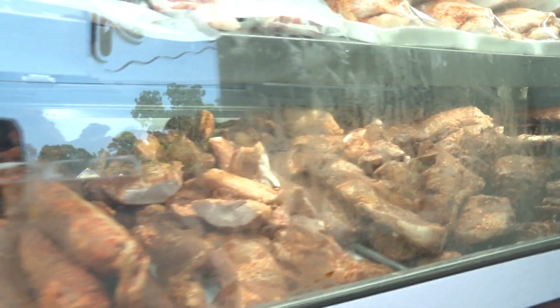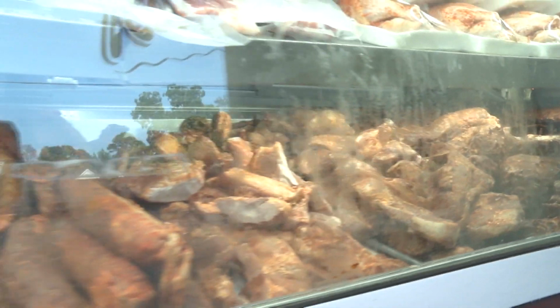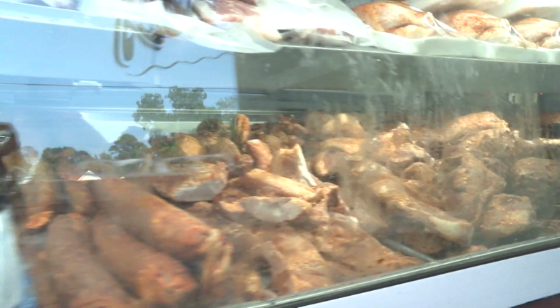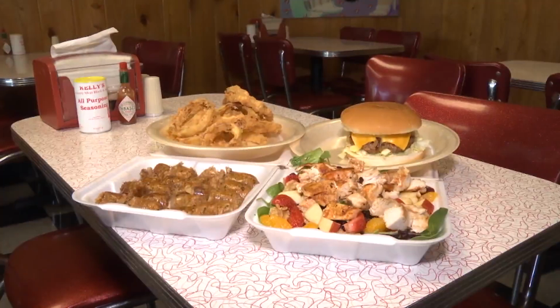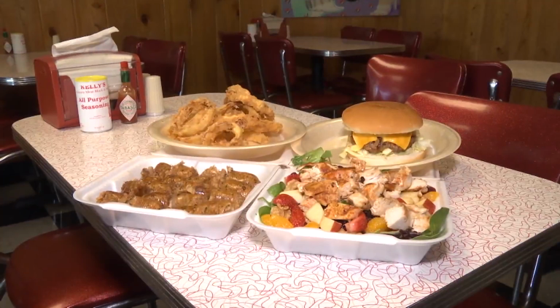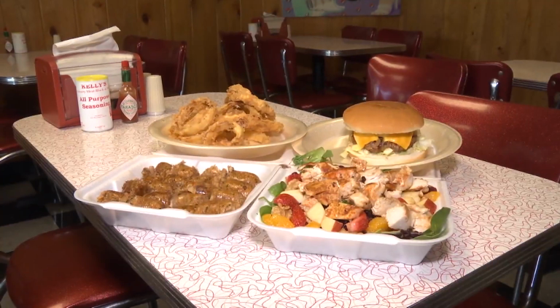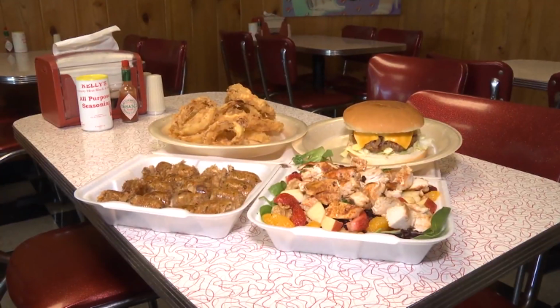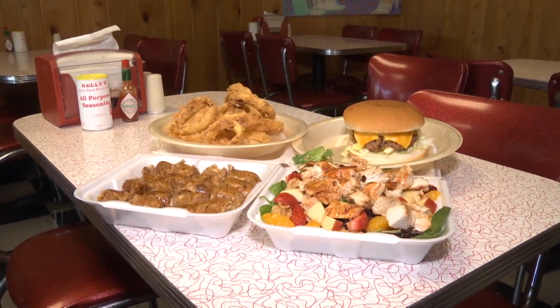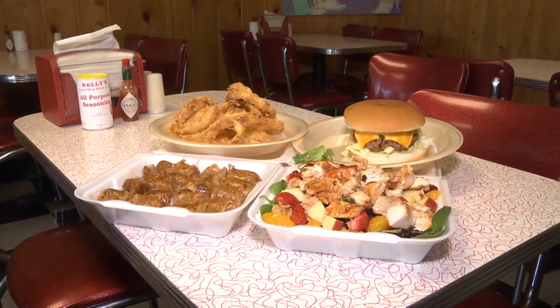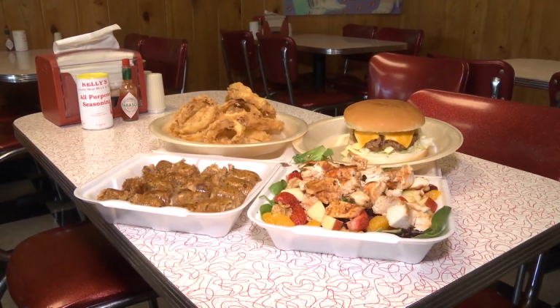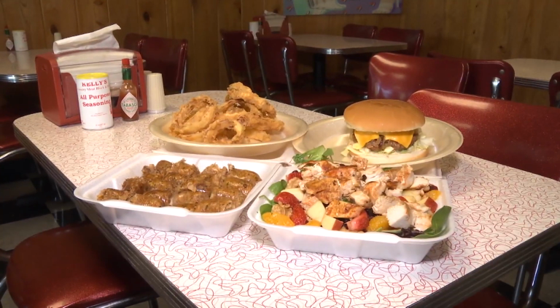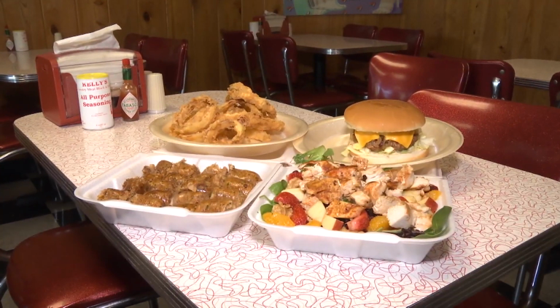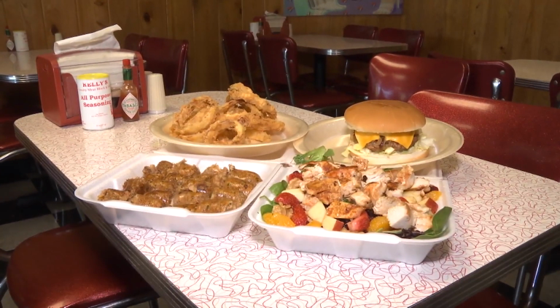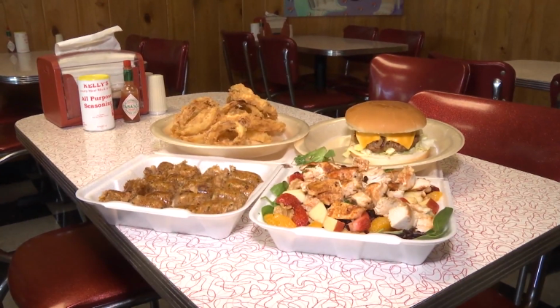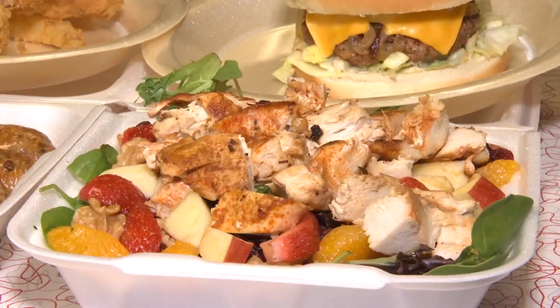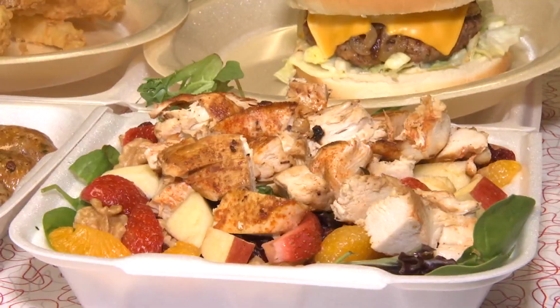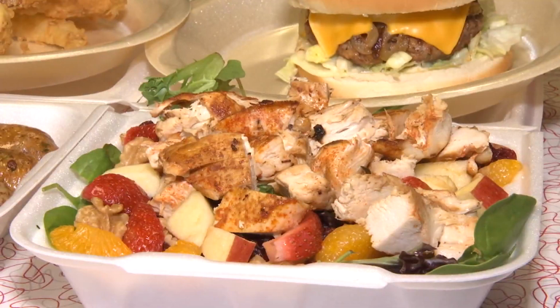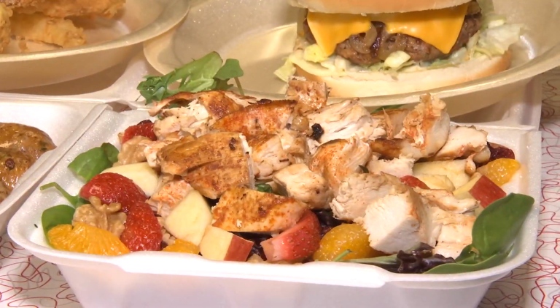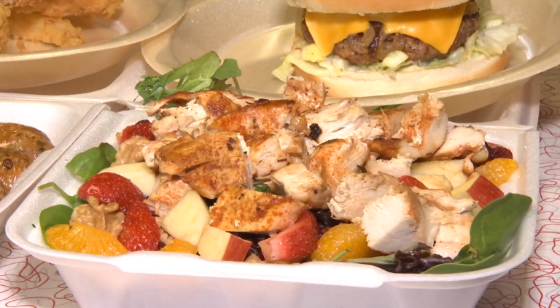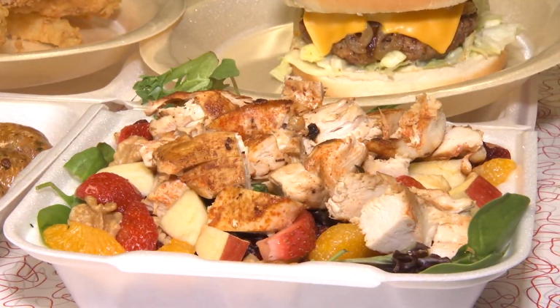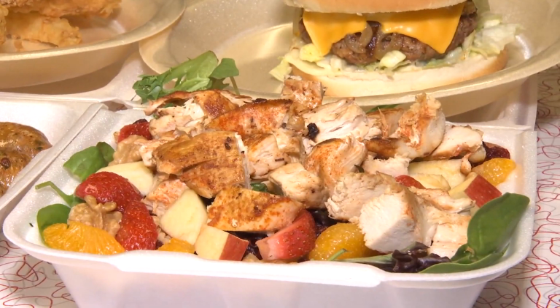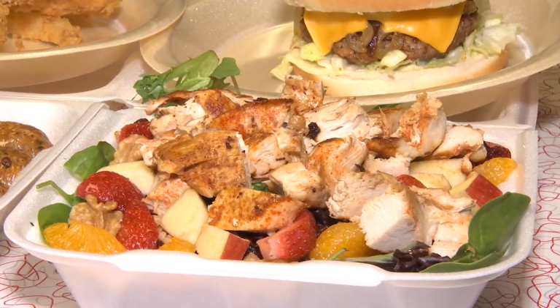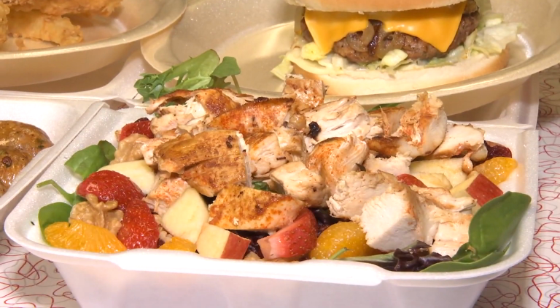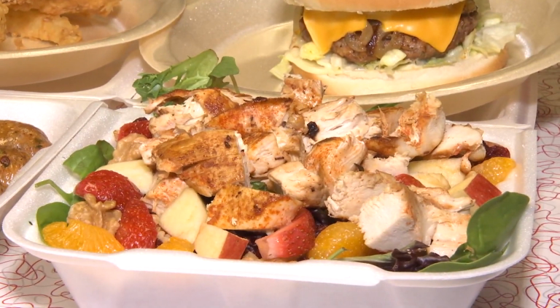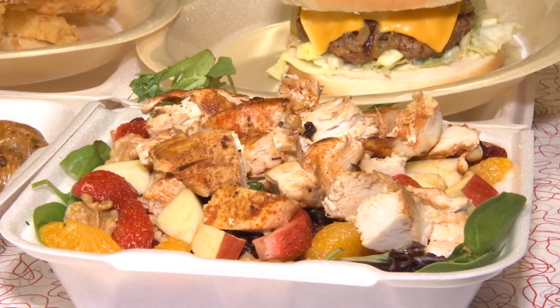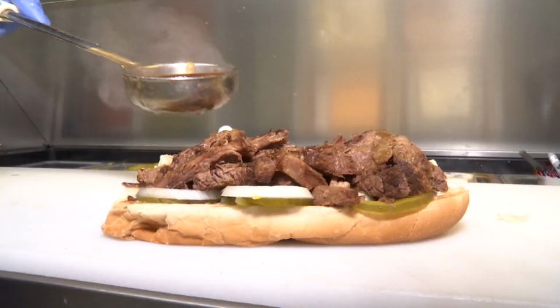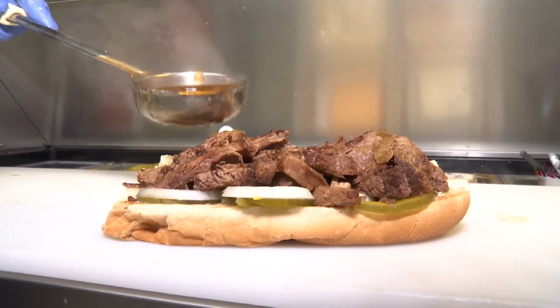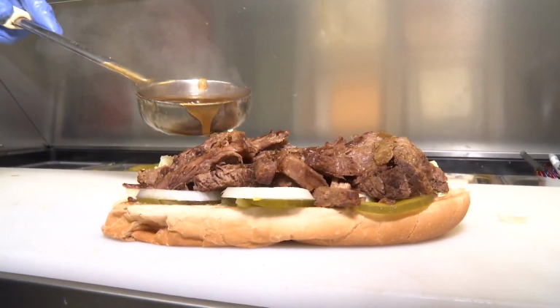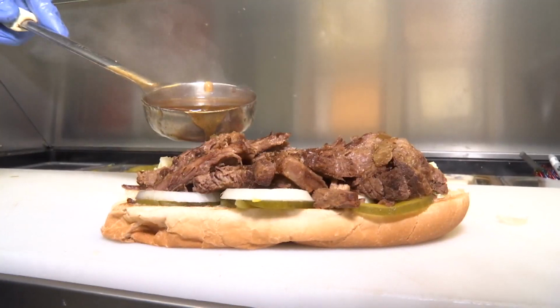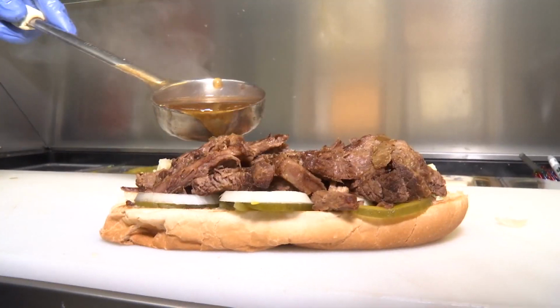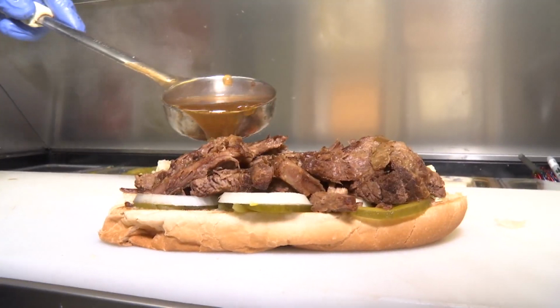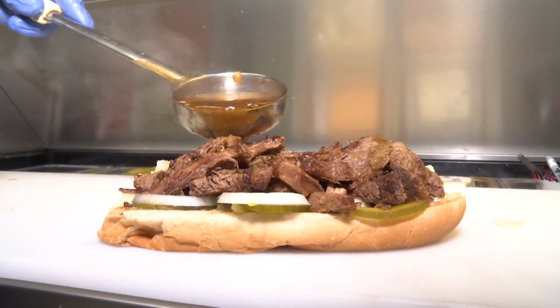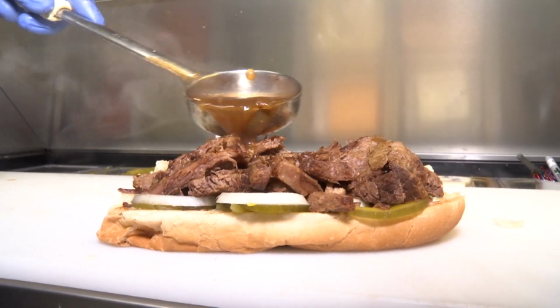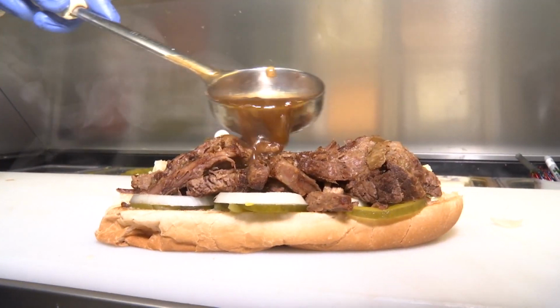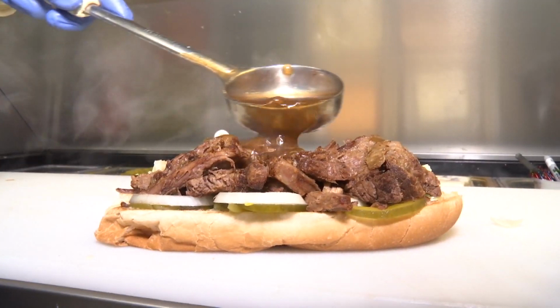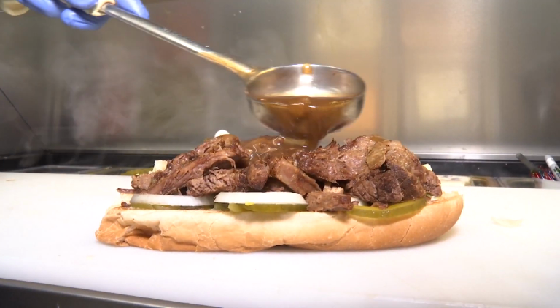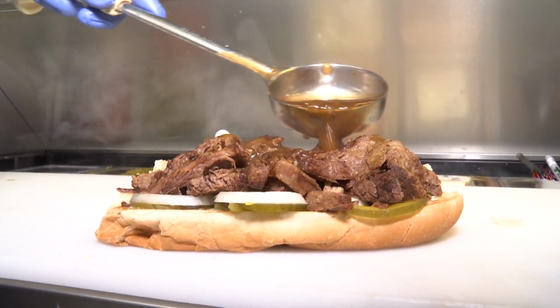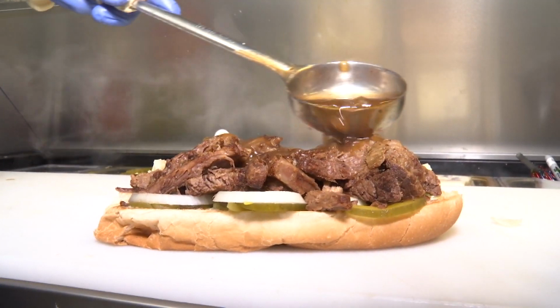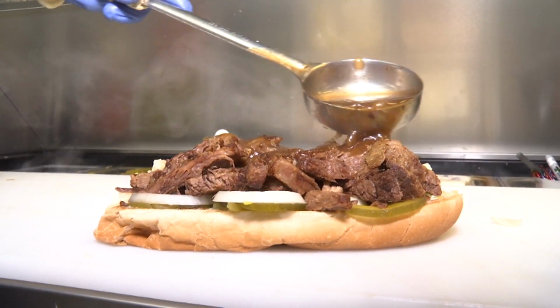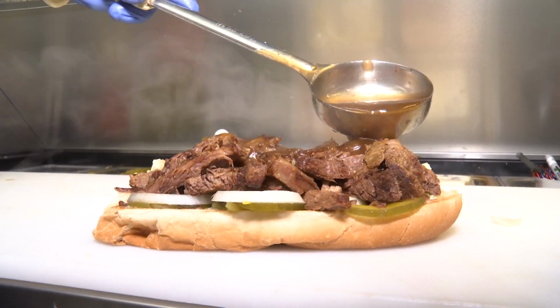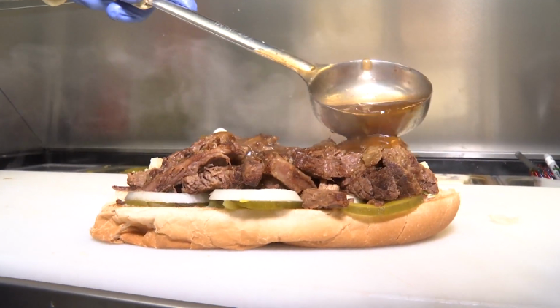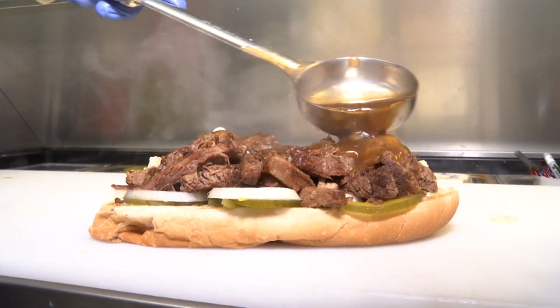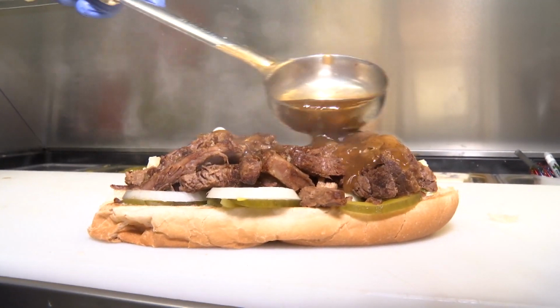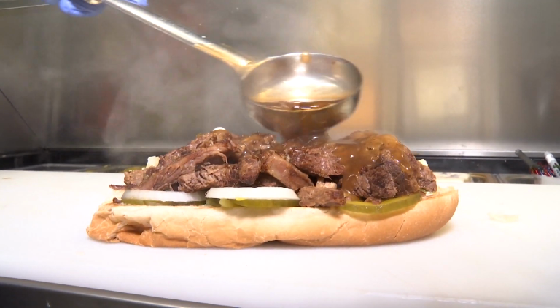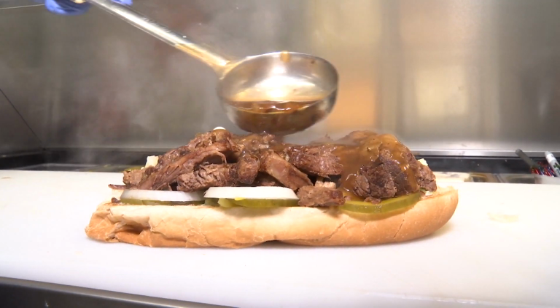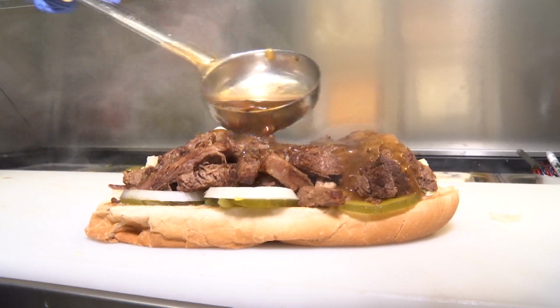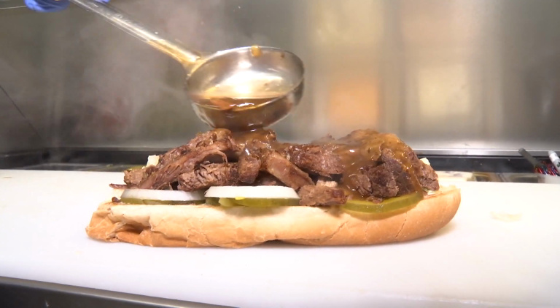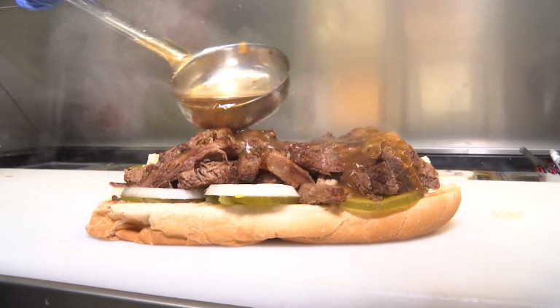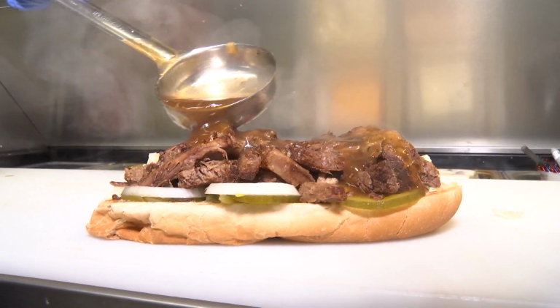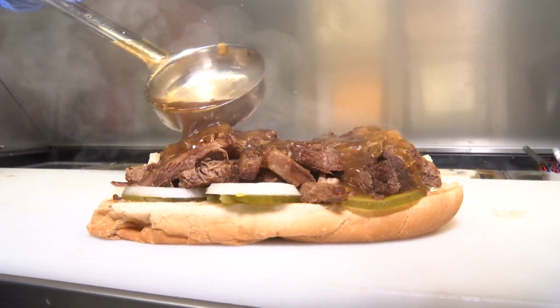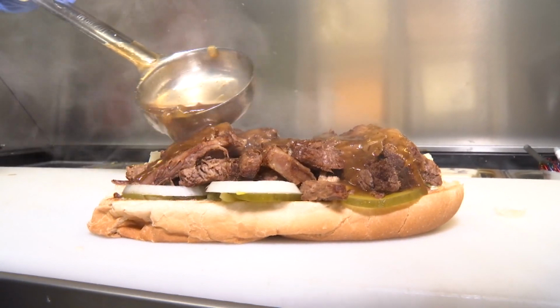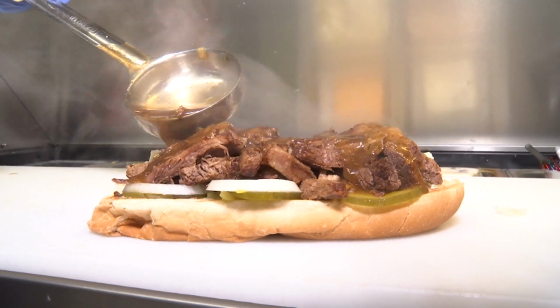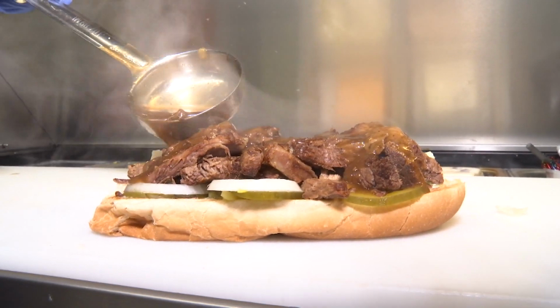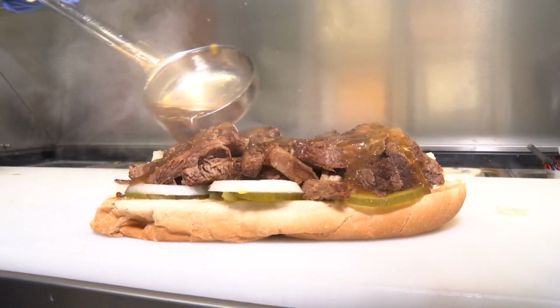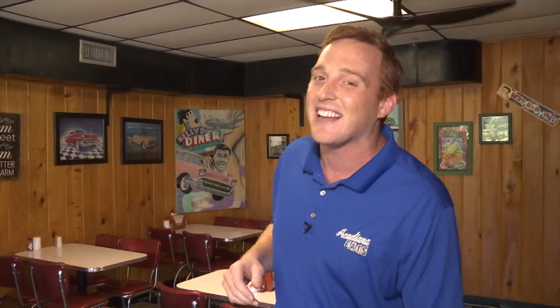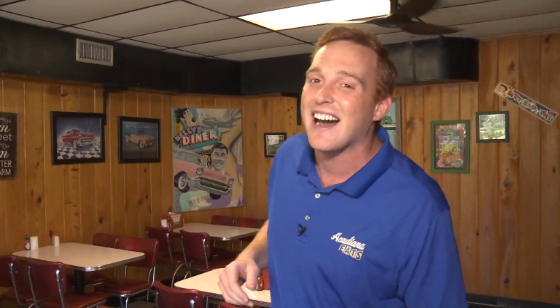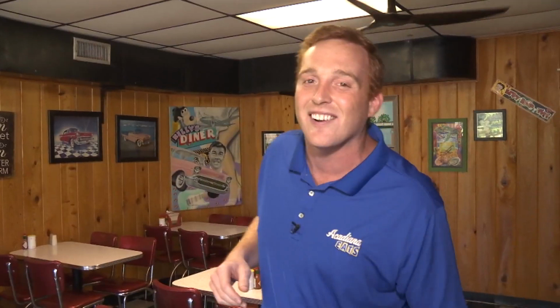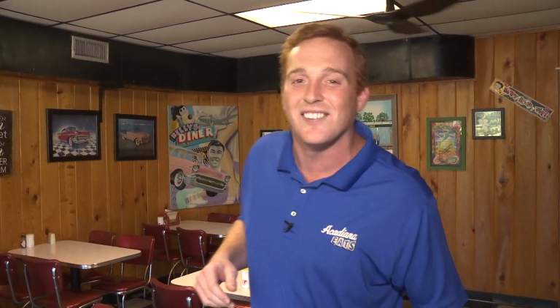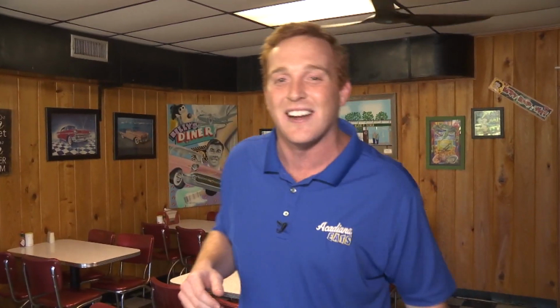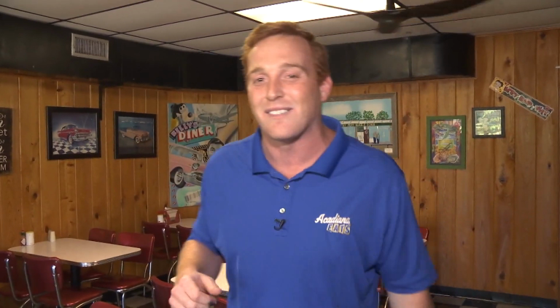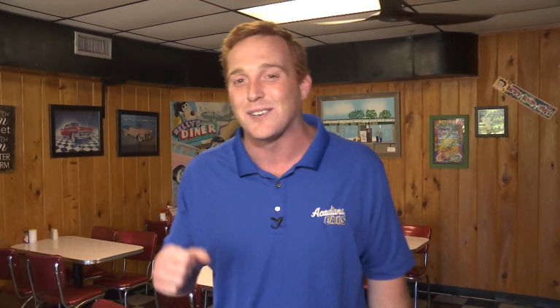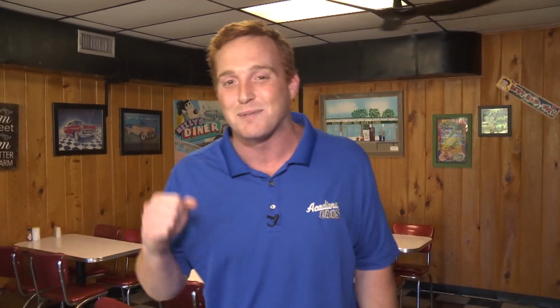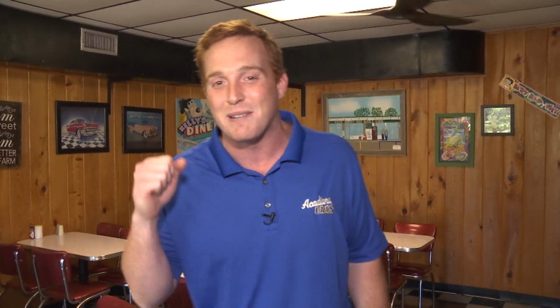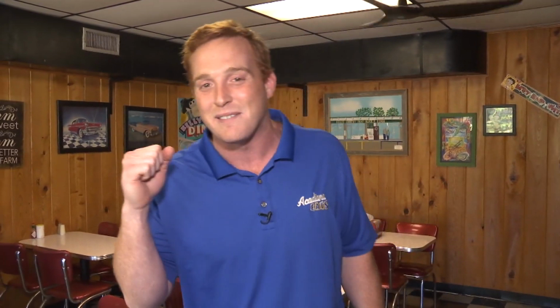We featured Kelly's Diner back in May of 2020. Kelly's, baby — Opelousas.